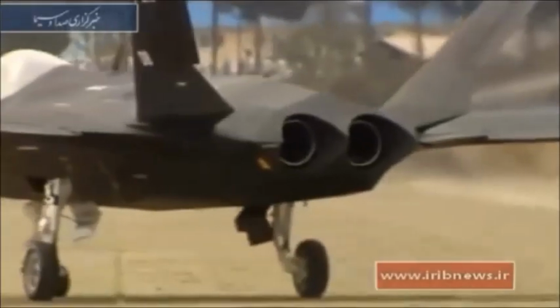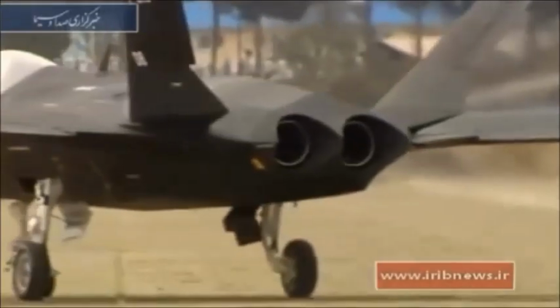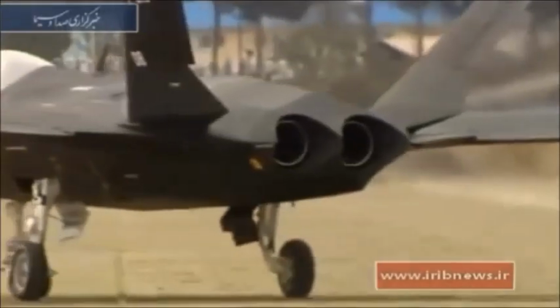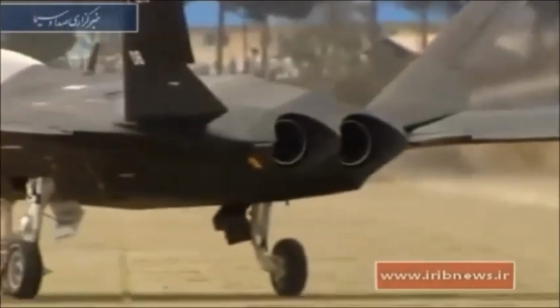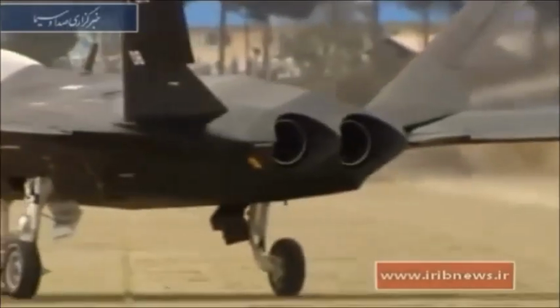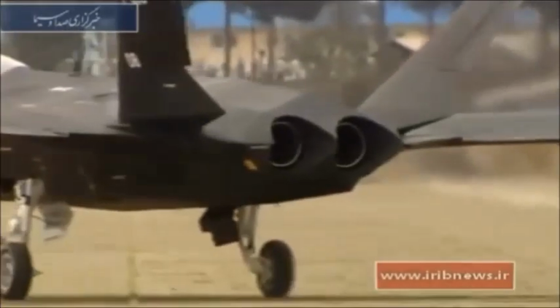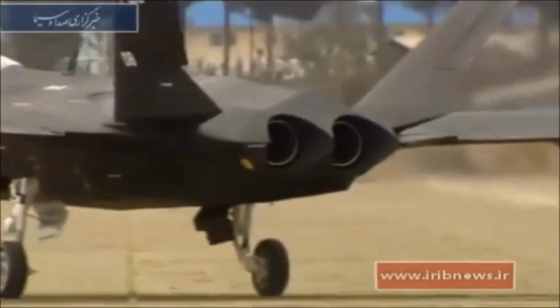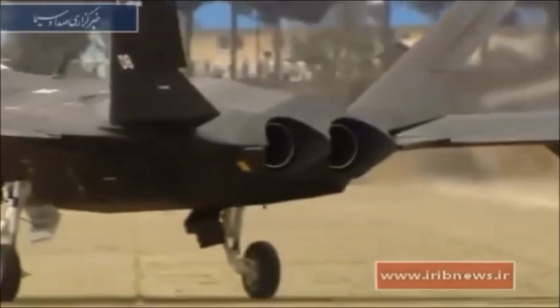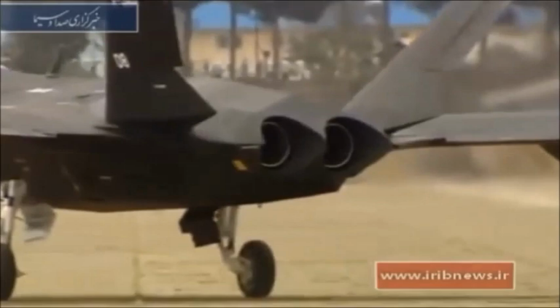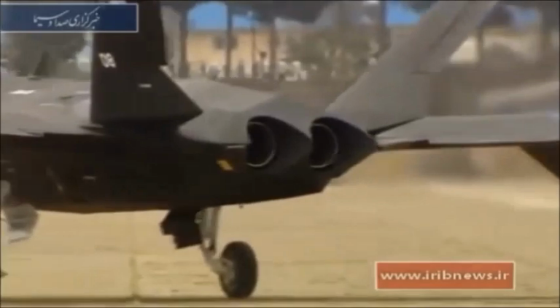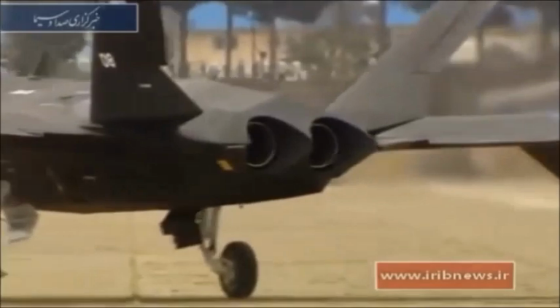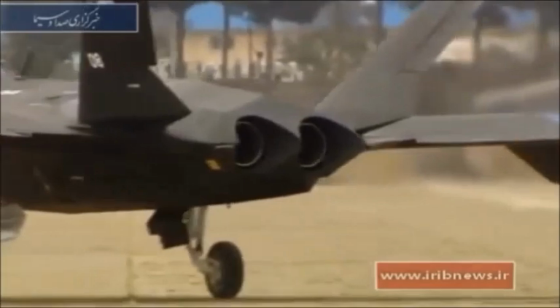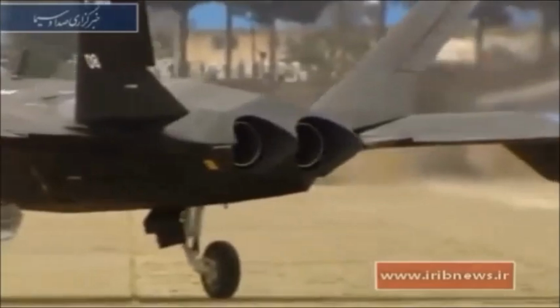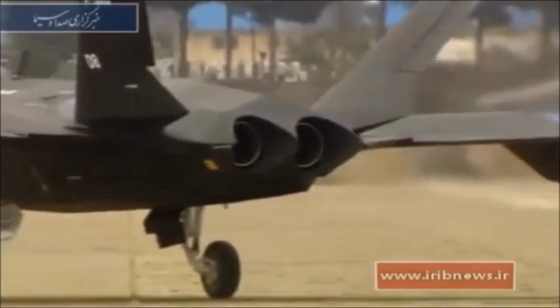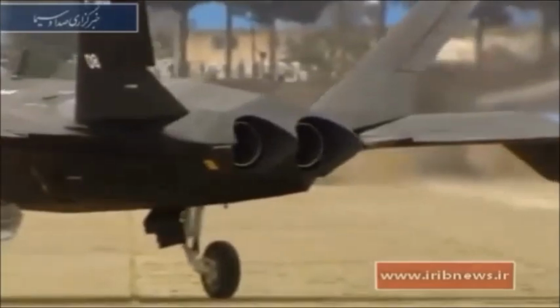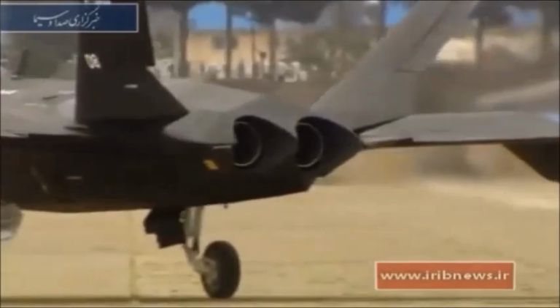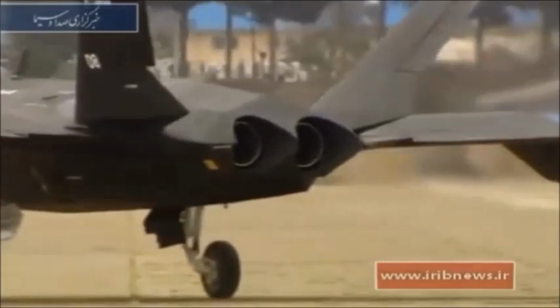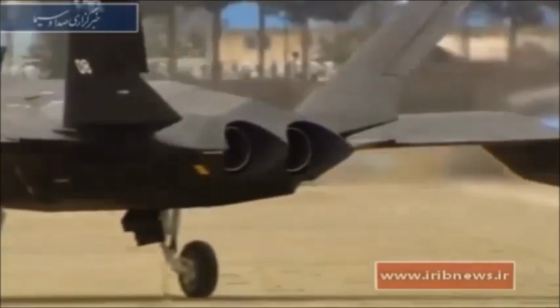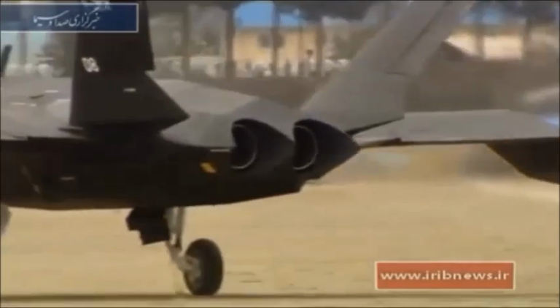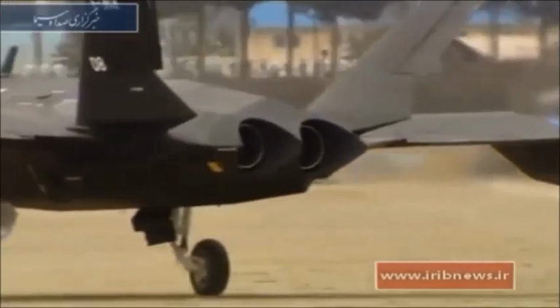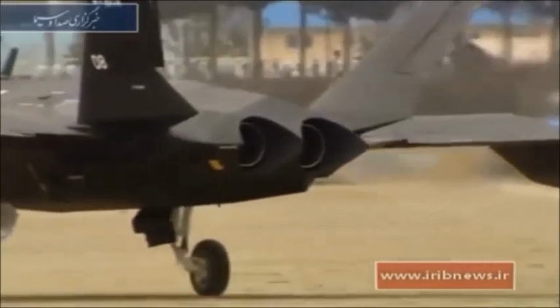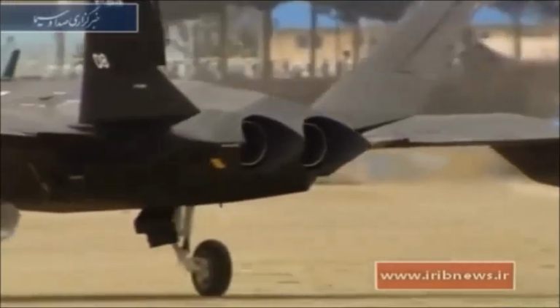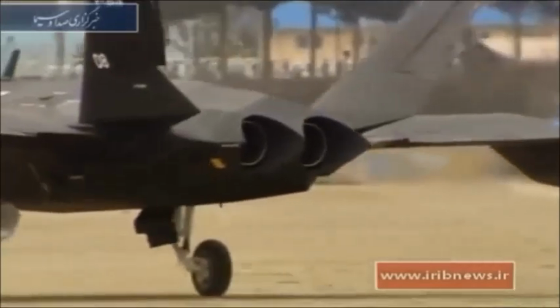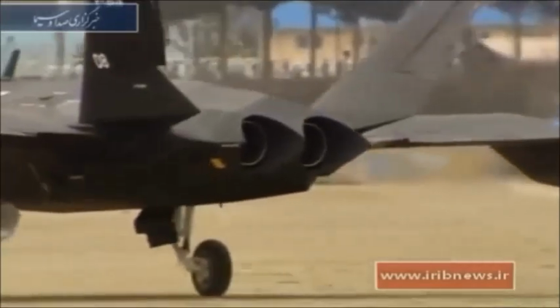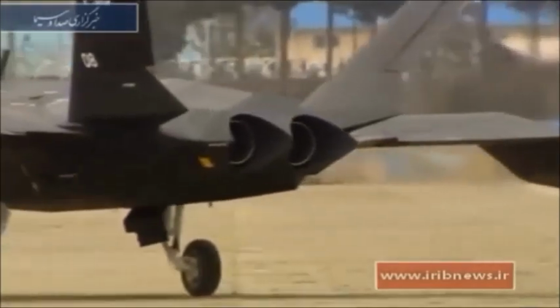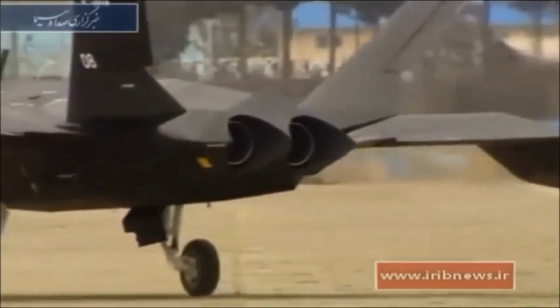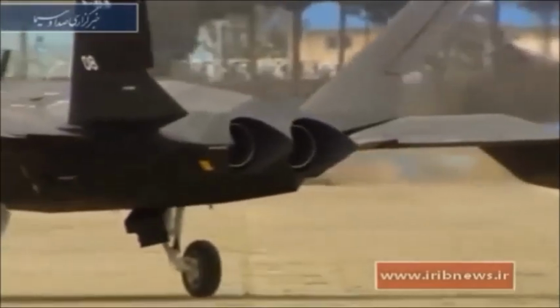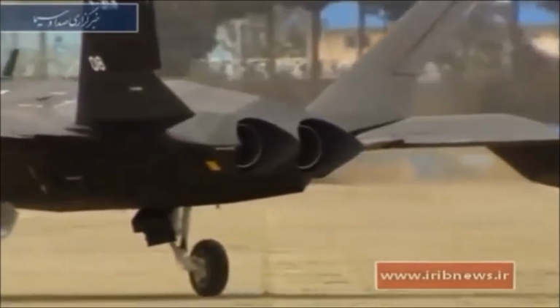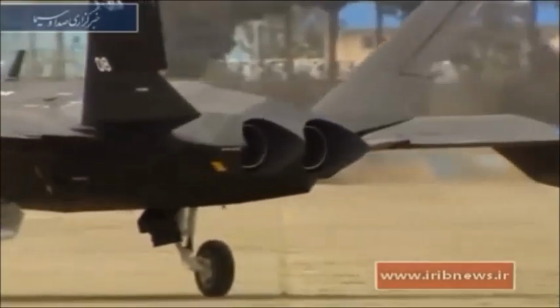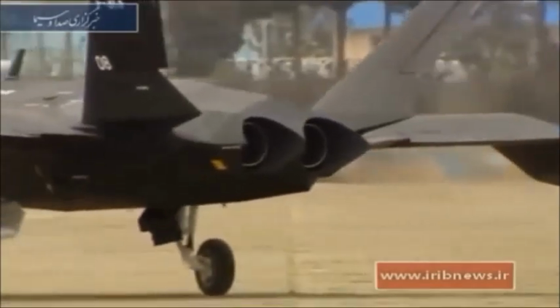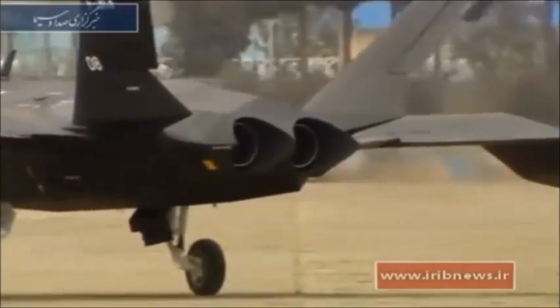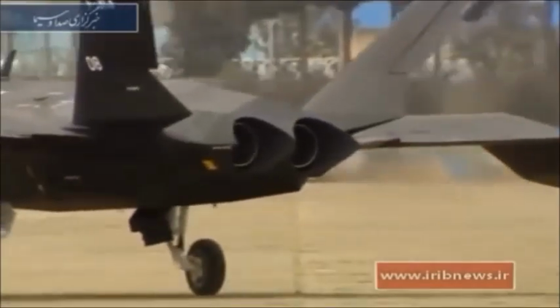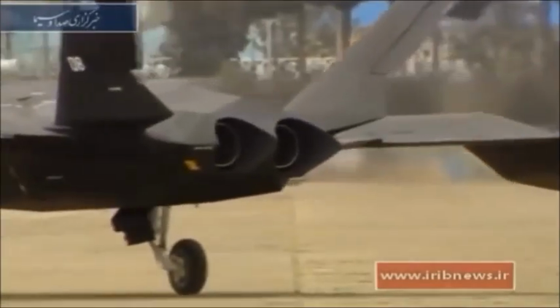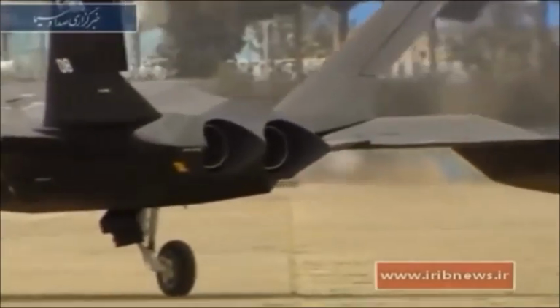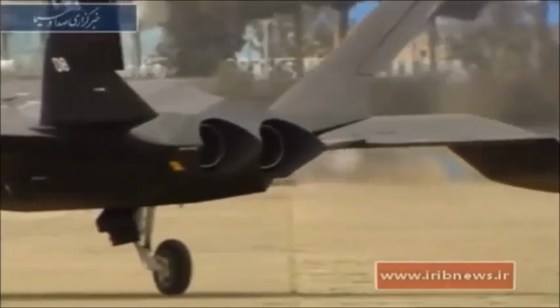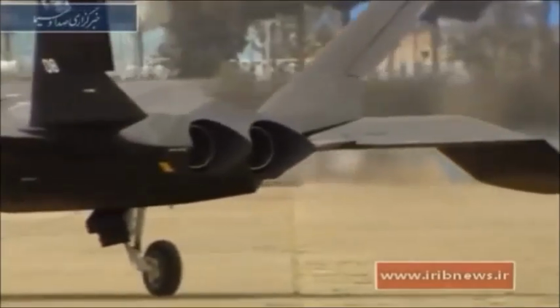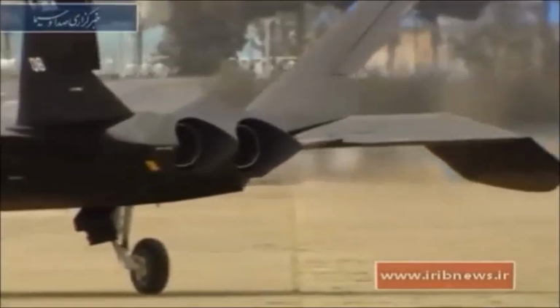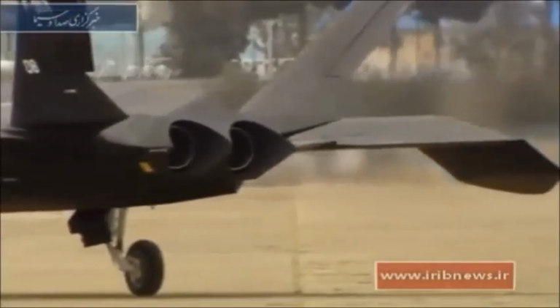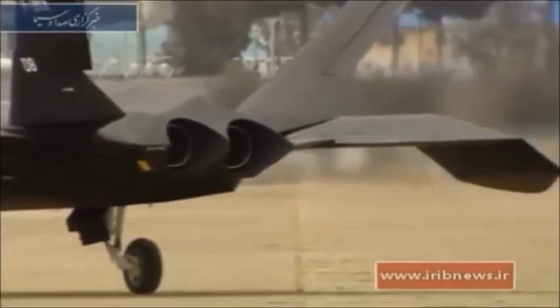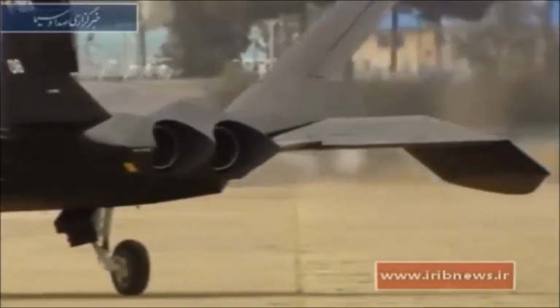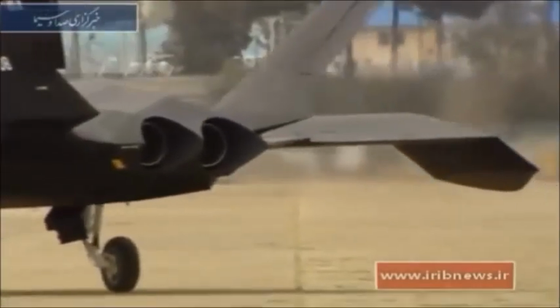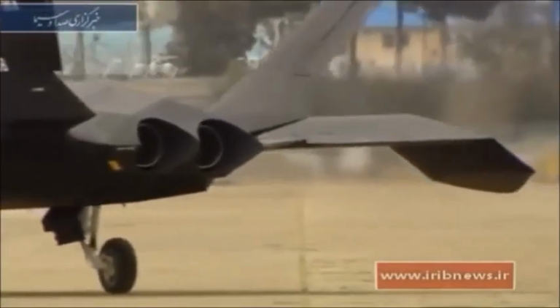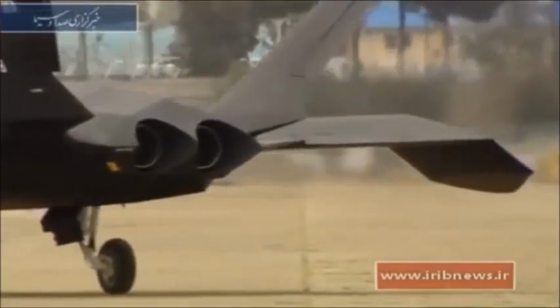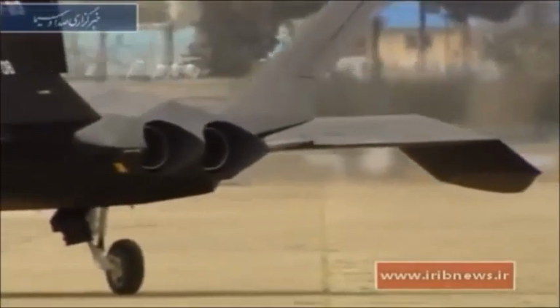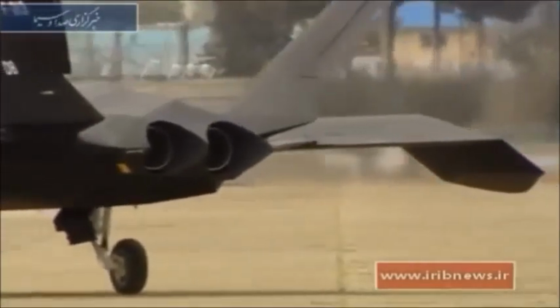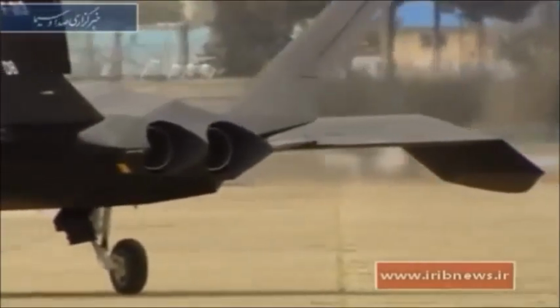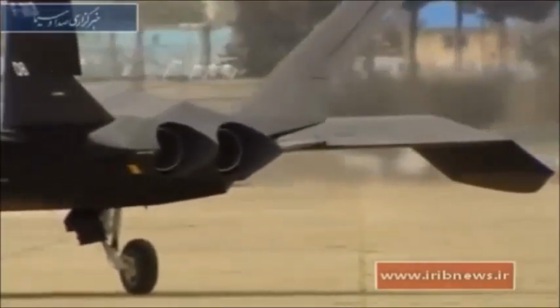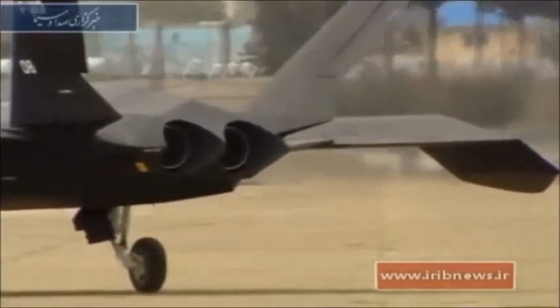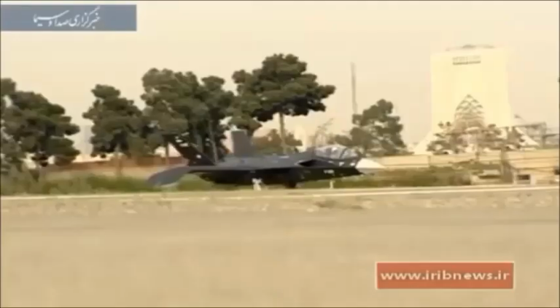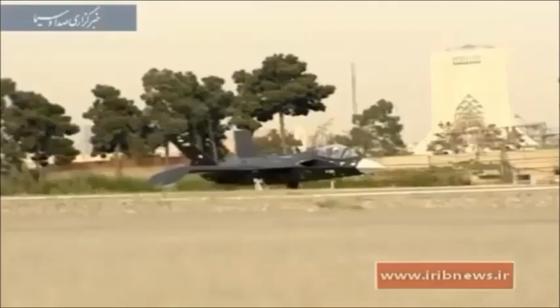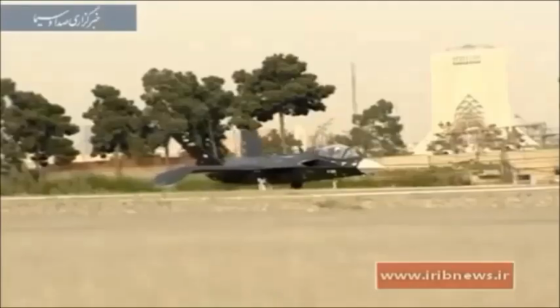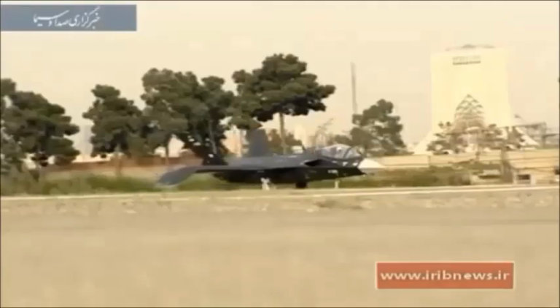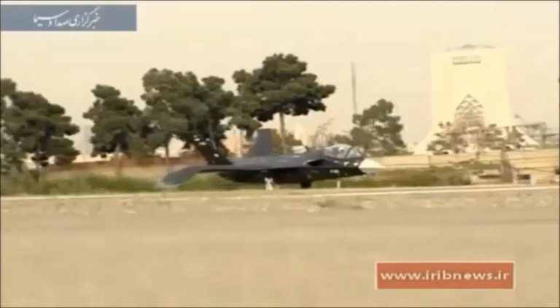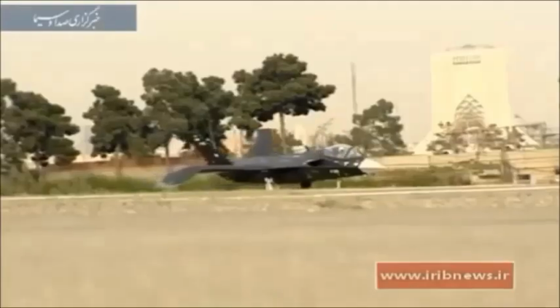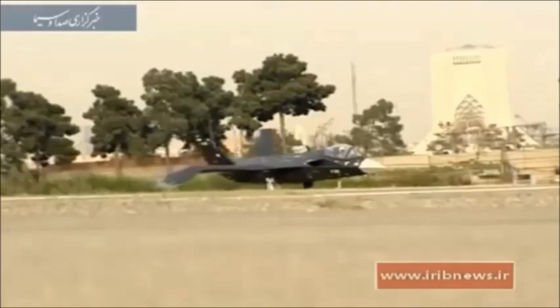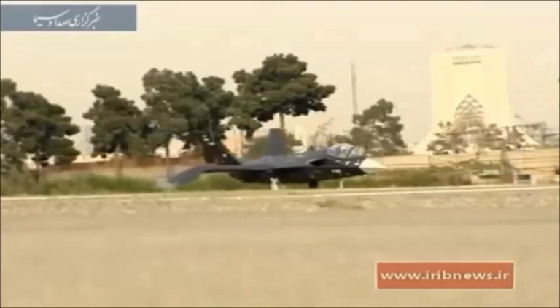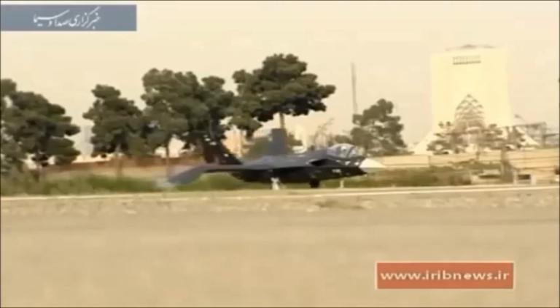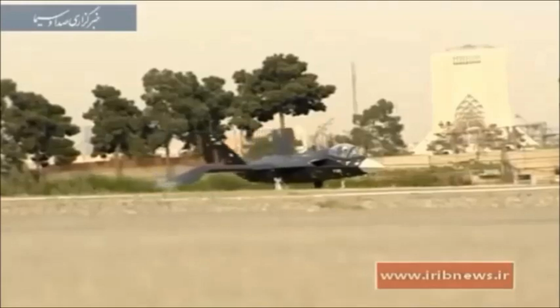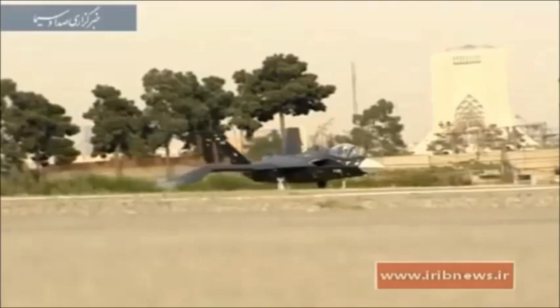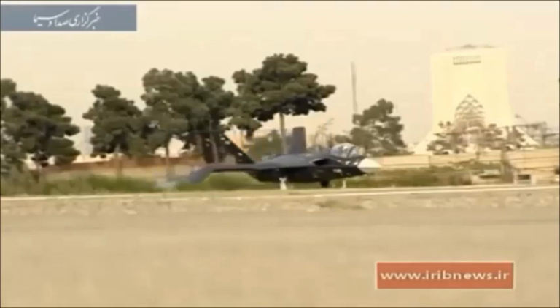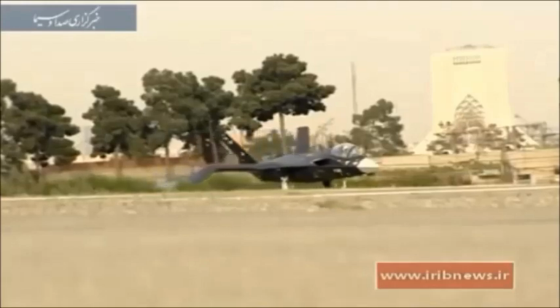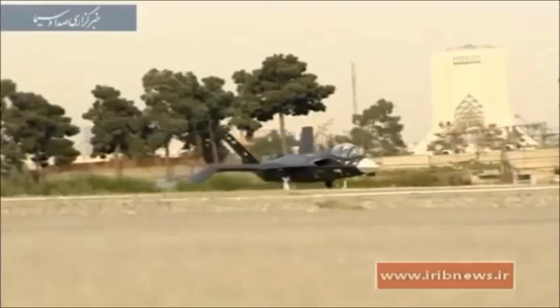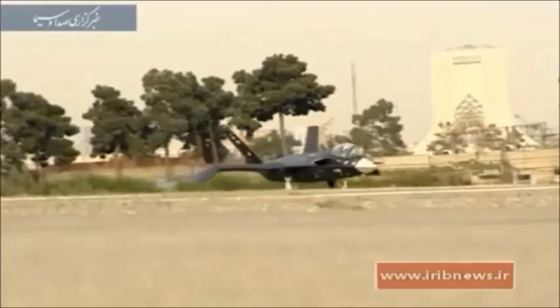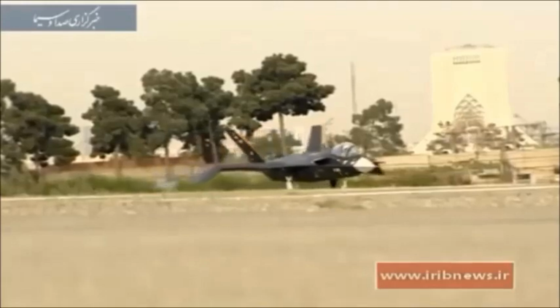Iran has for years been under sanctions, prohibited from buying the kinds of components needed to build advanced stealth aircraft.